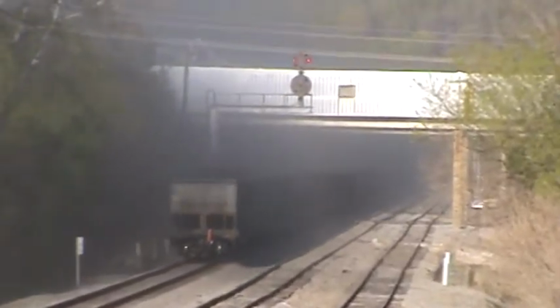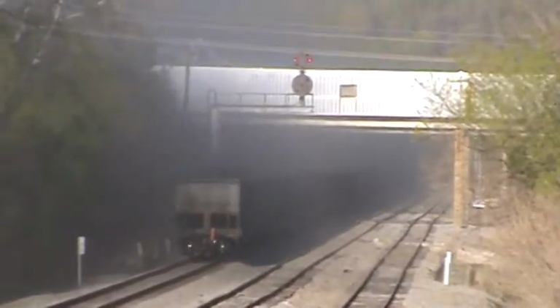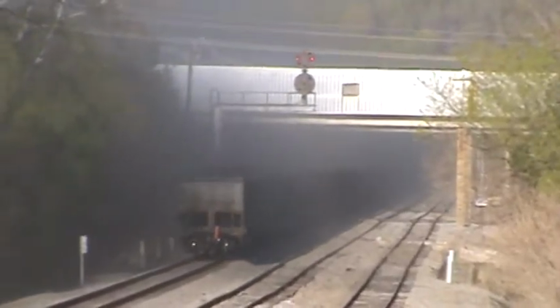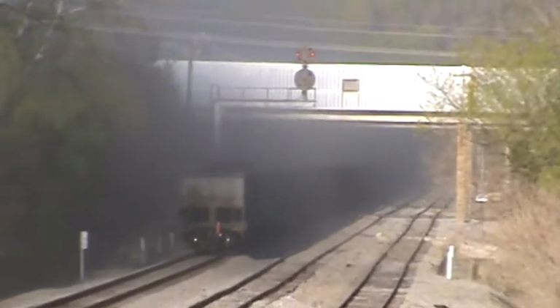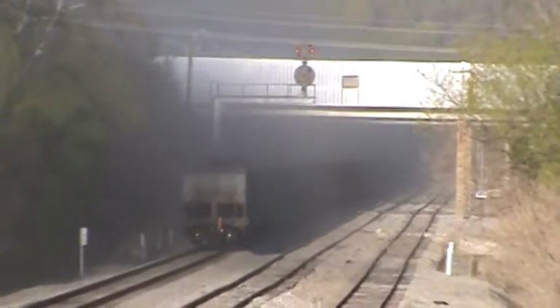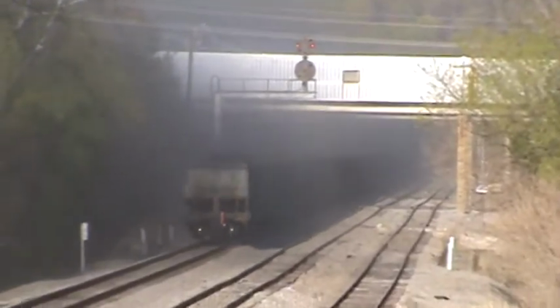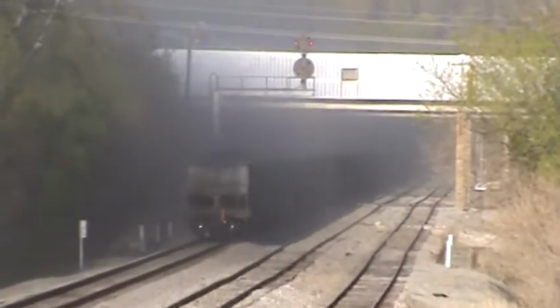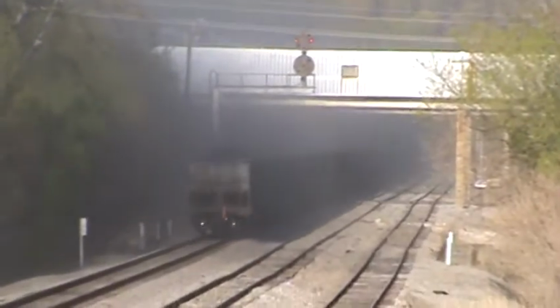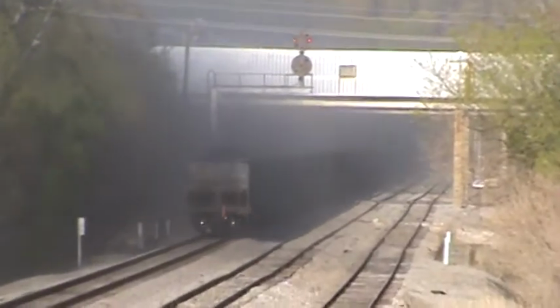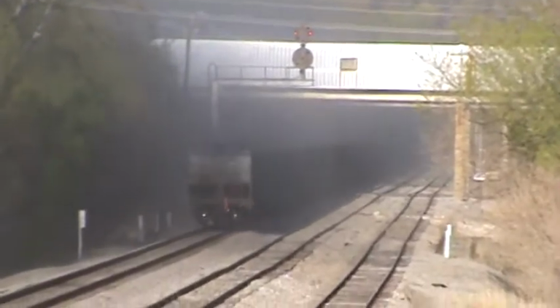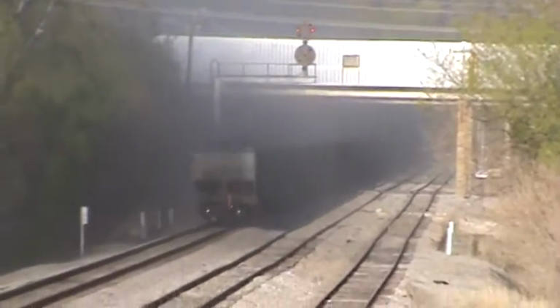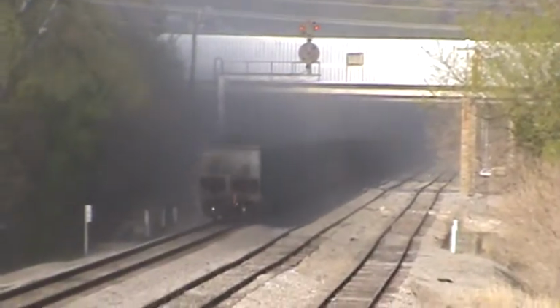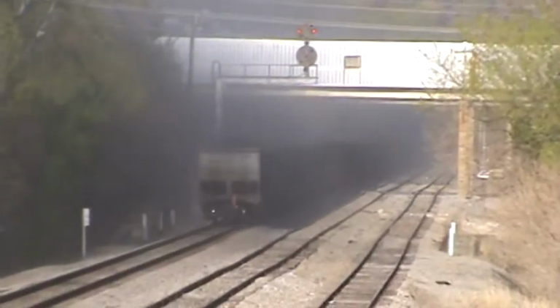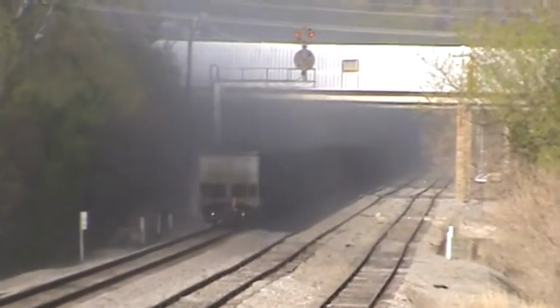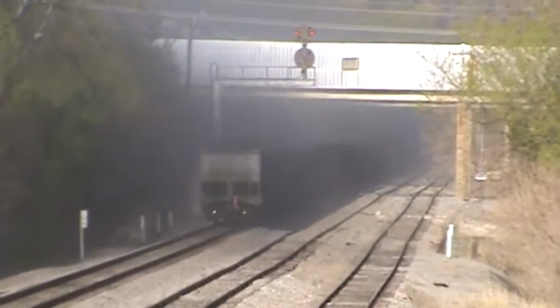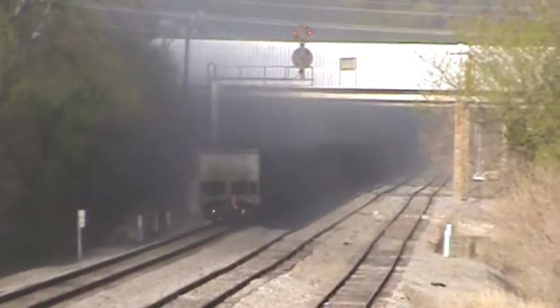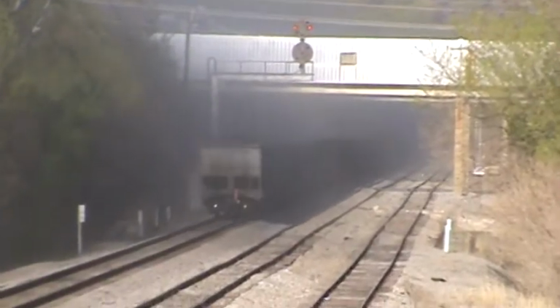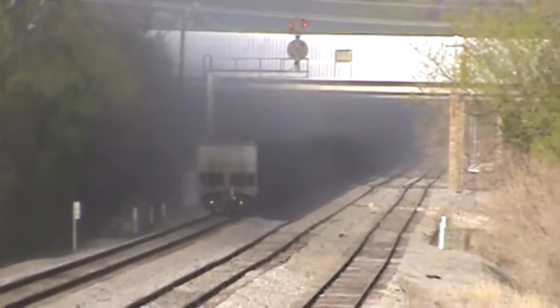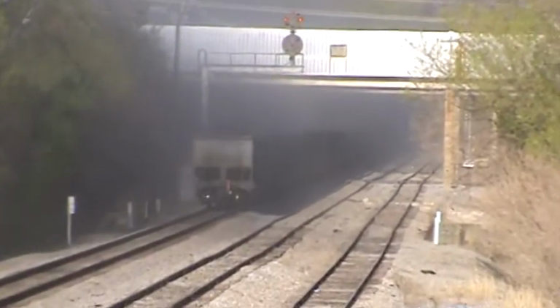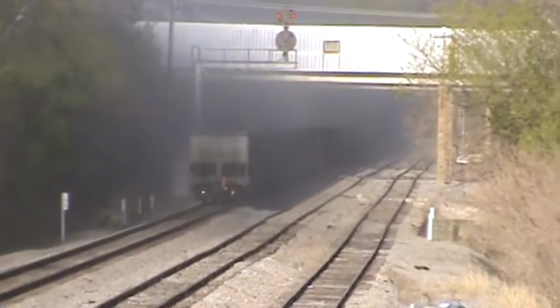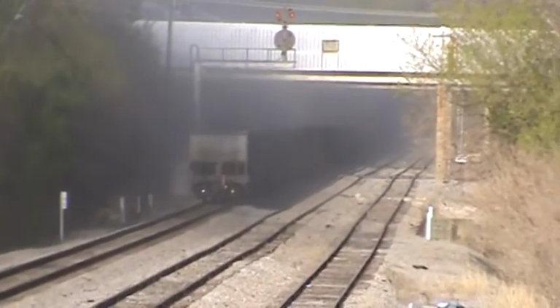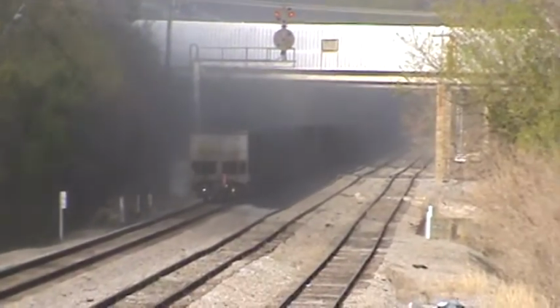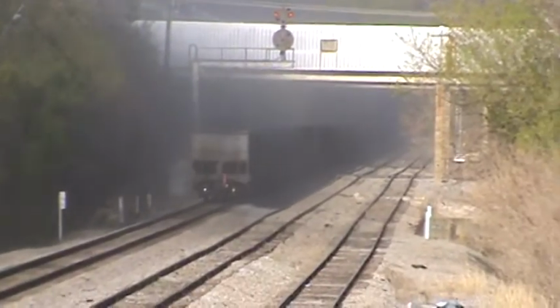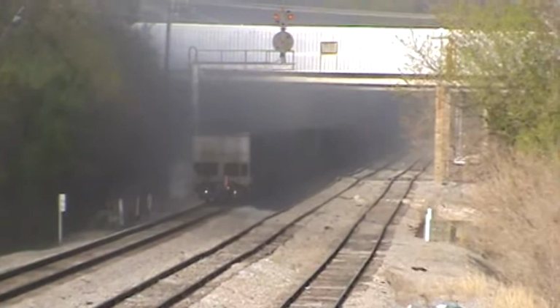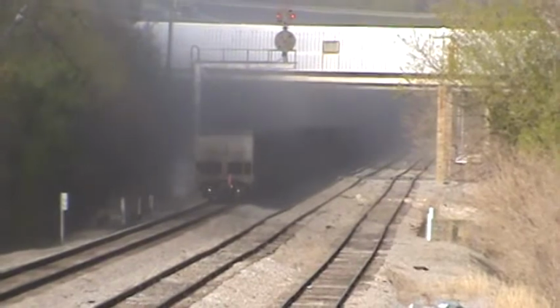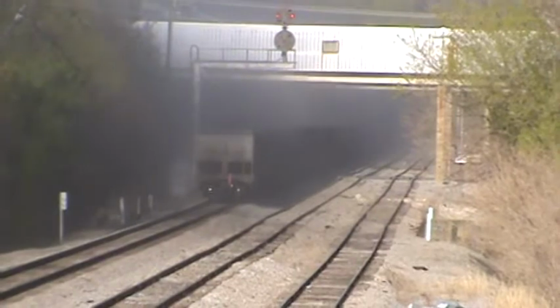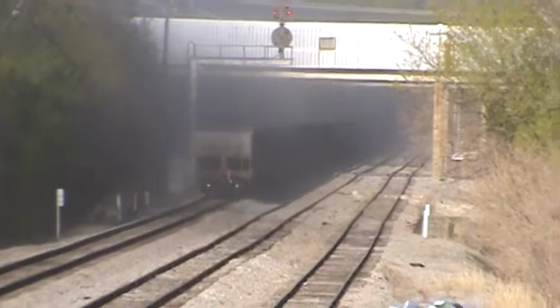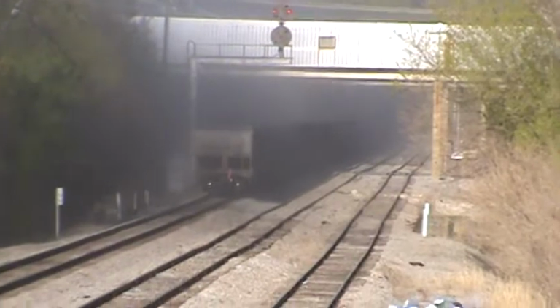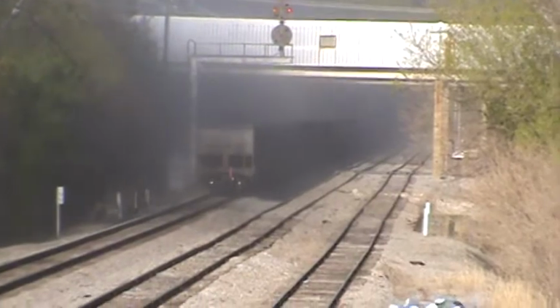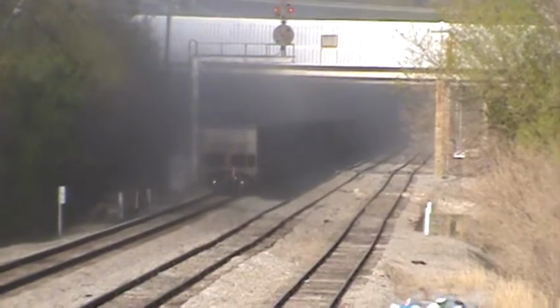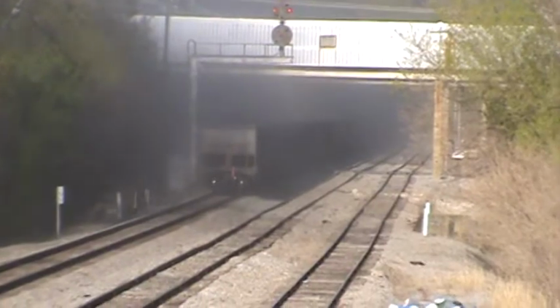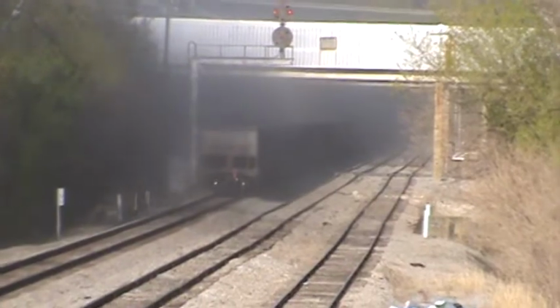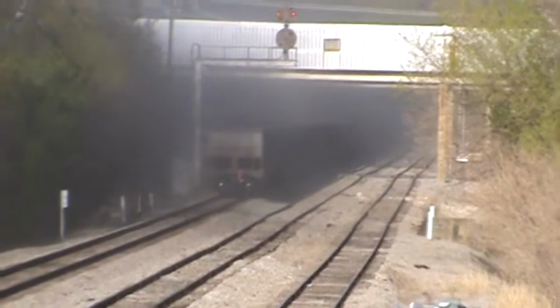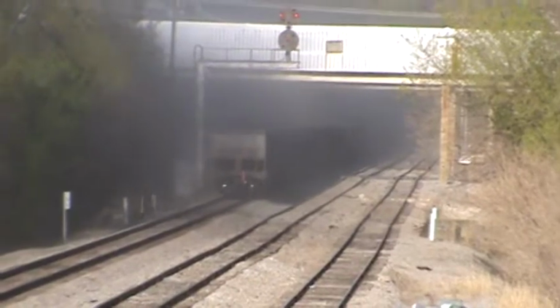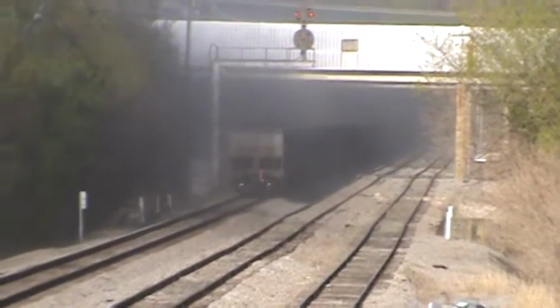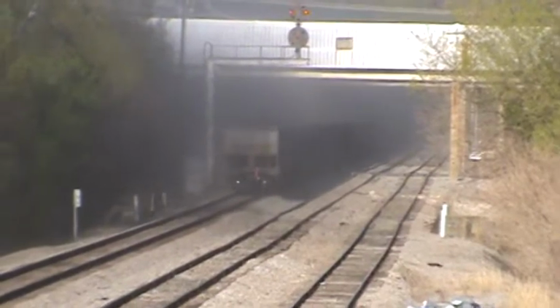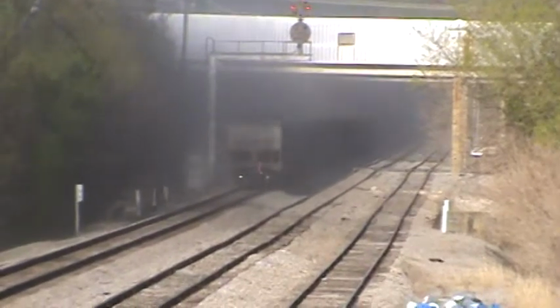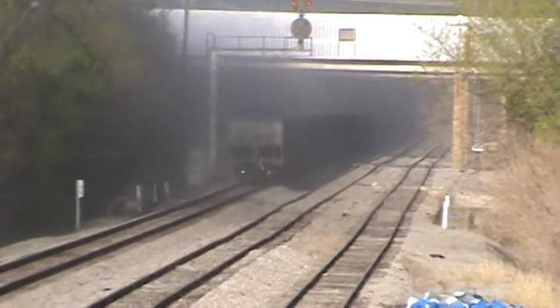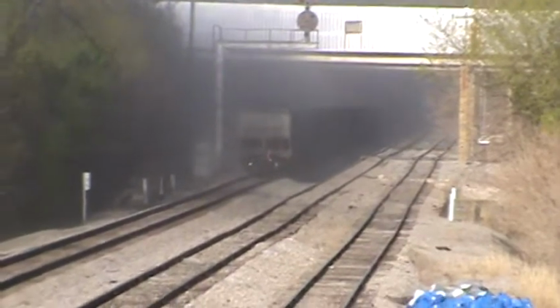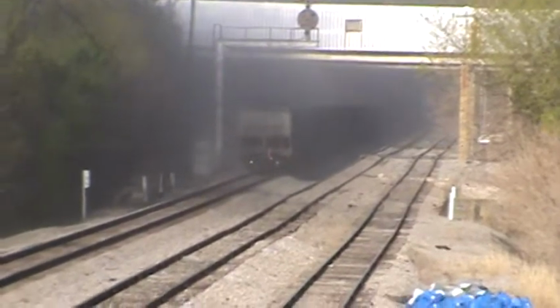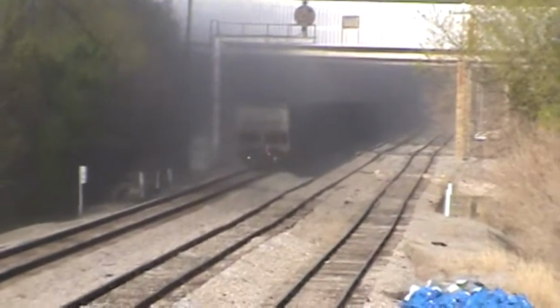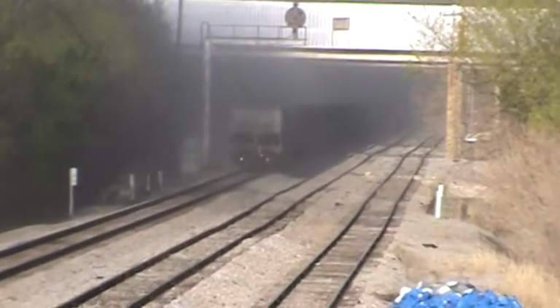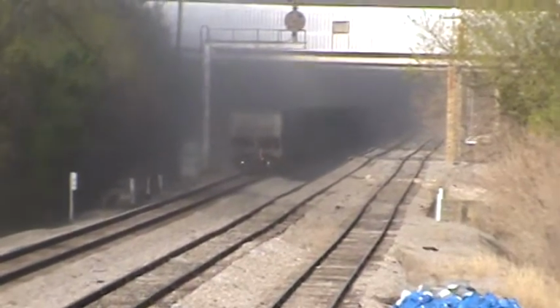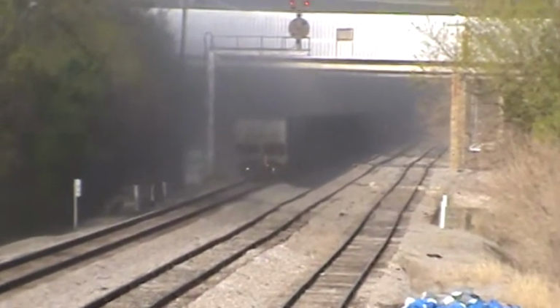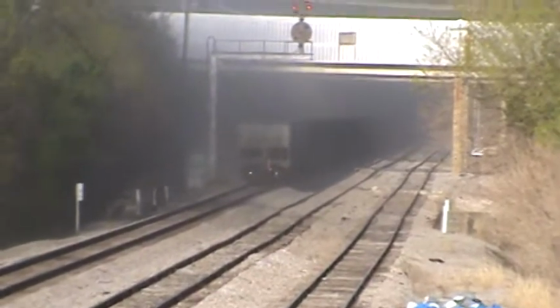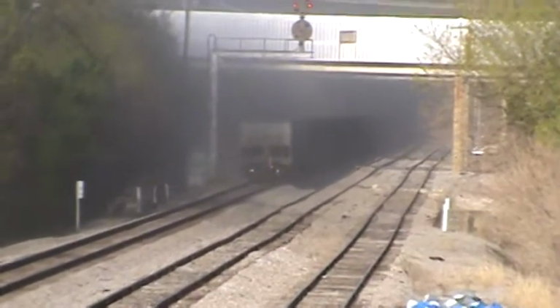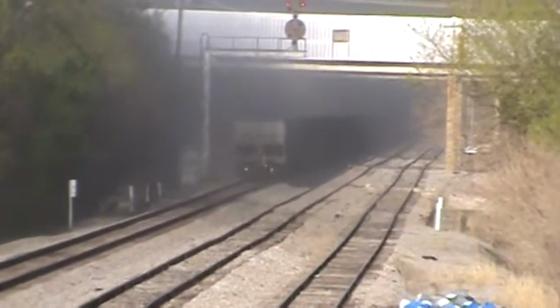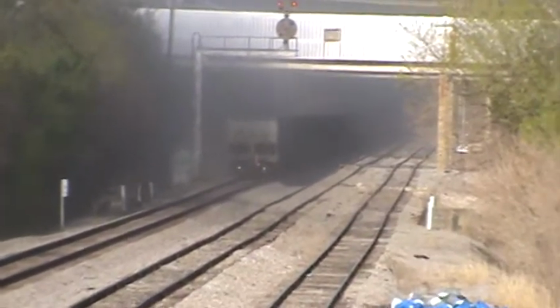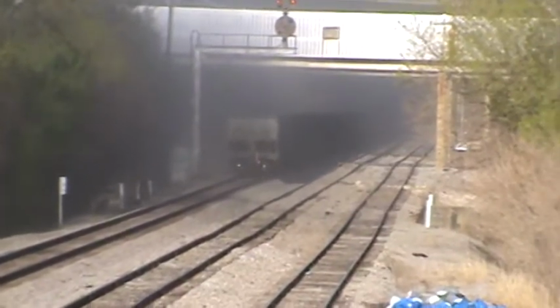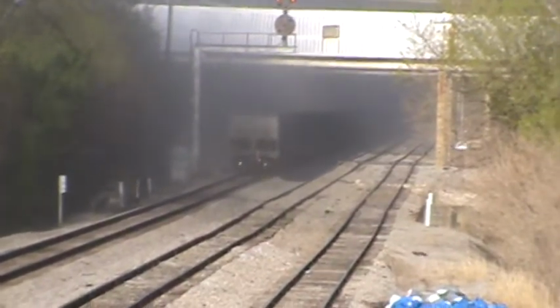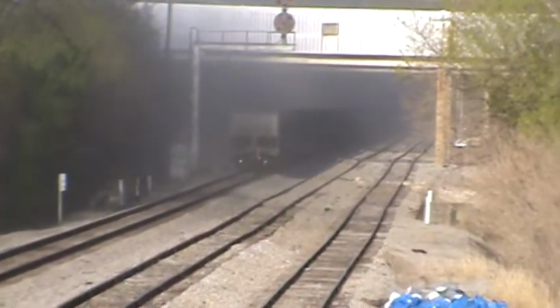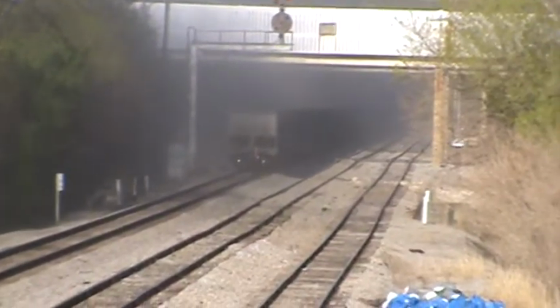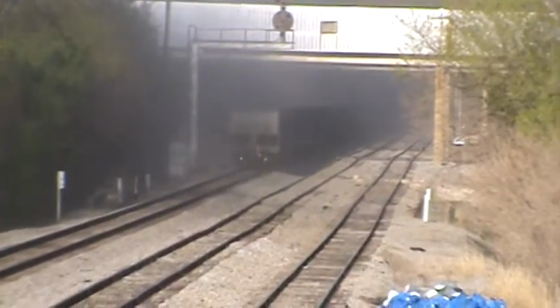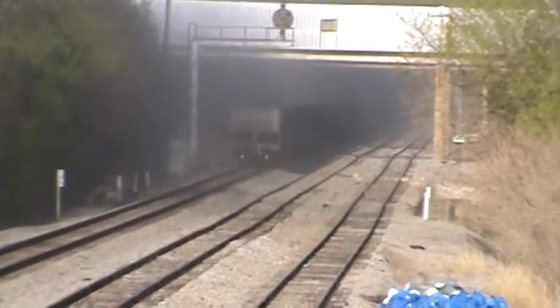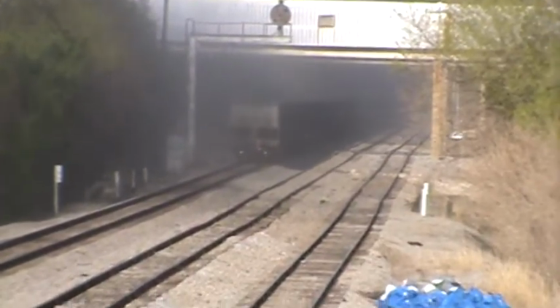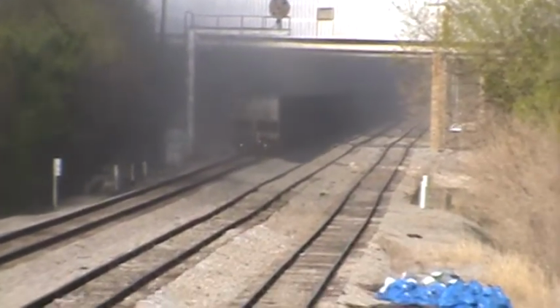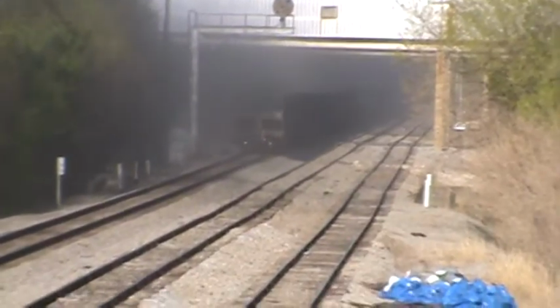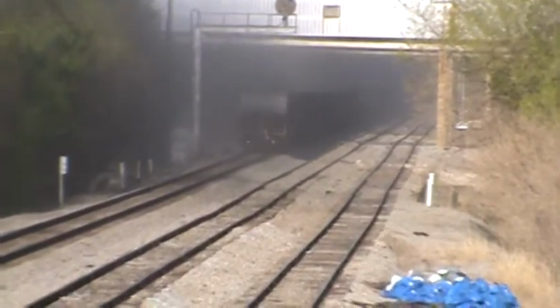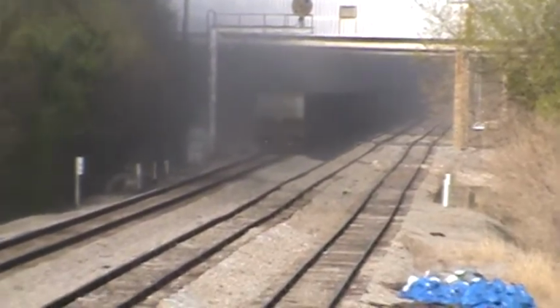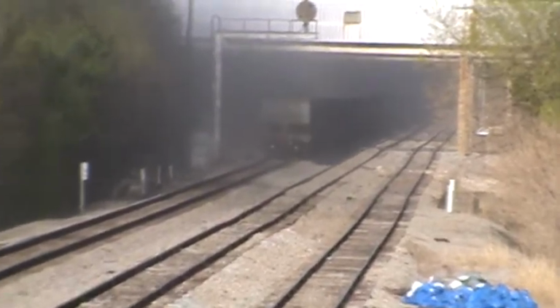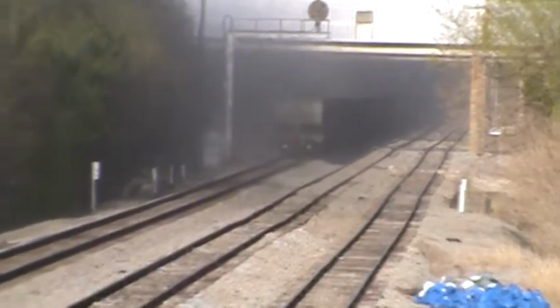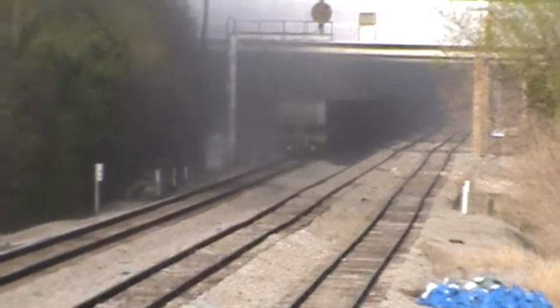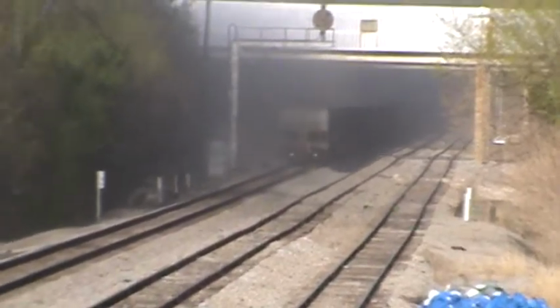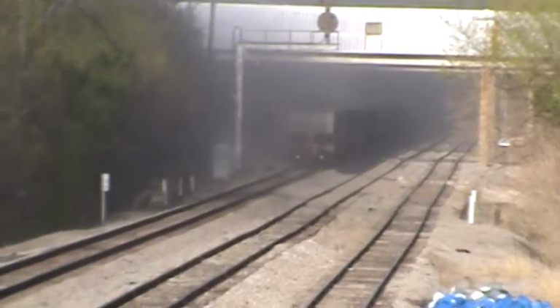Ladies and gentlemen, NS S20 going east by Alta Vista.